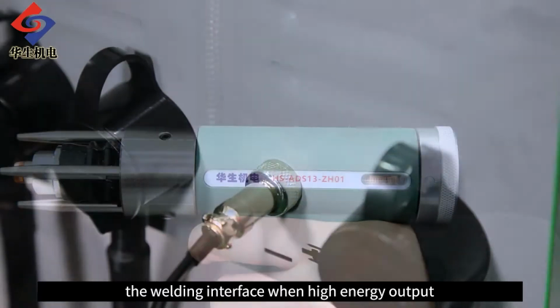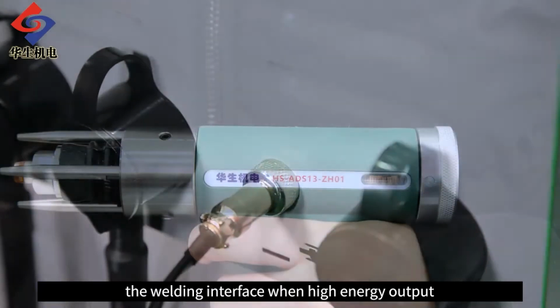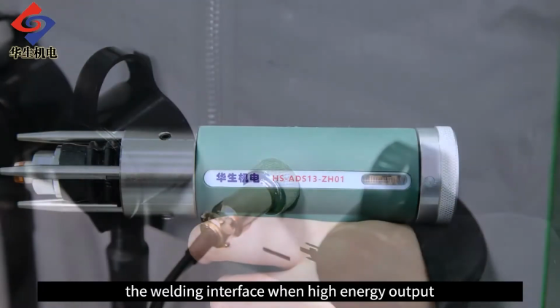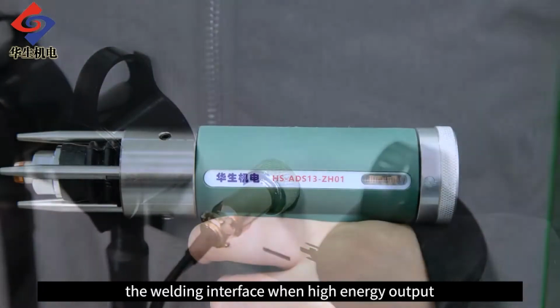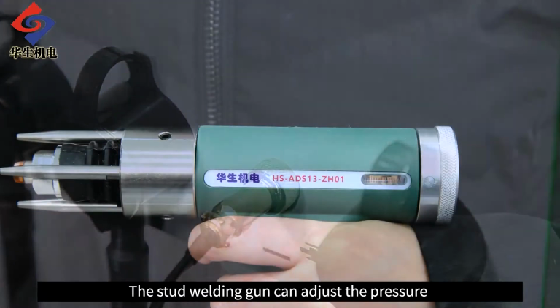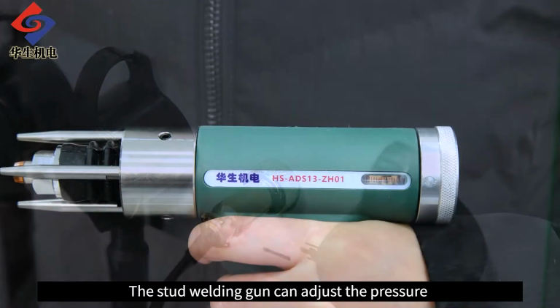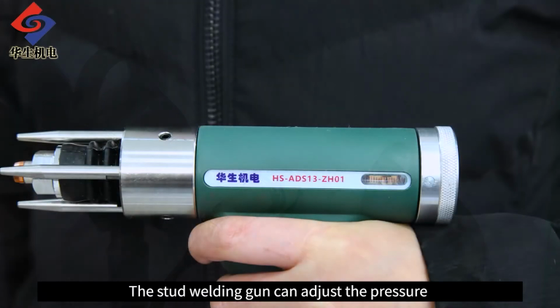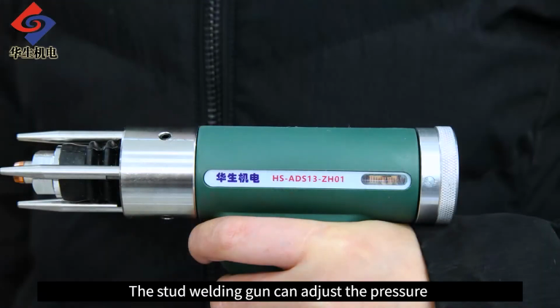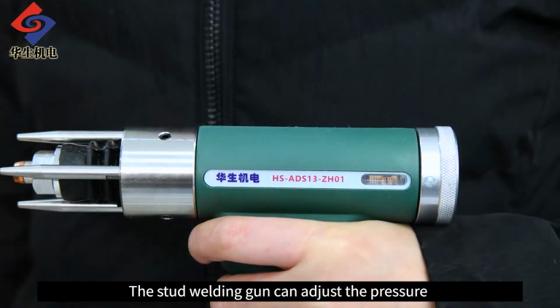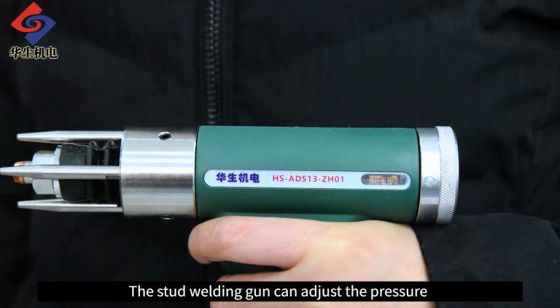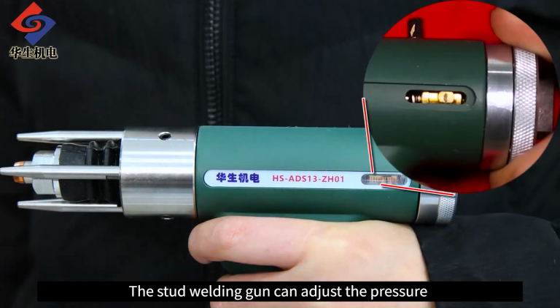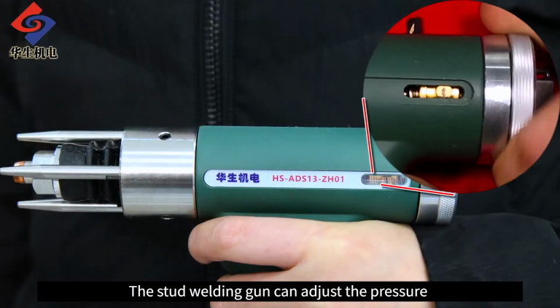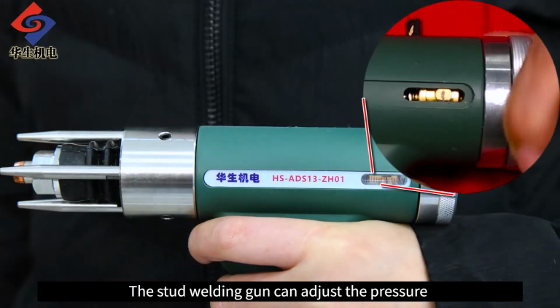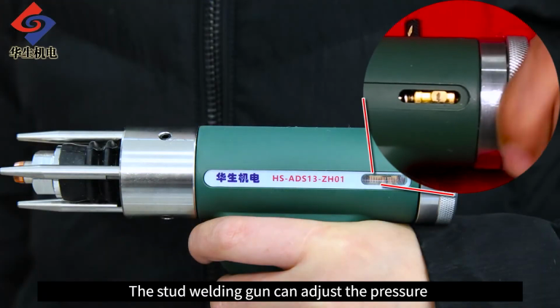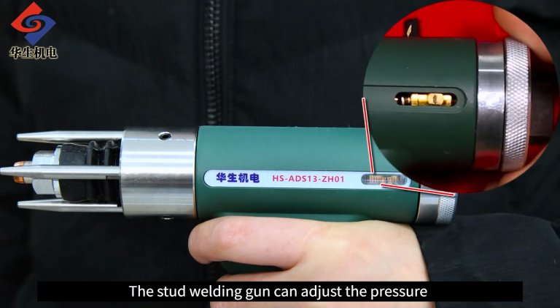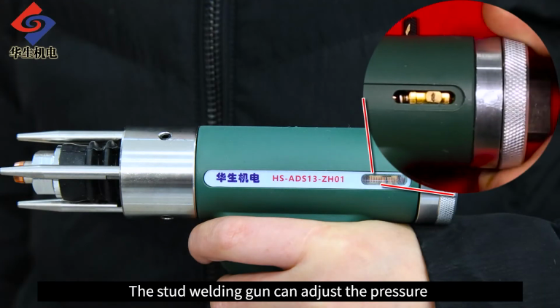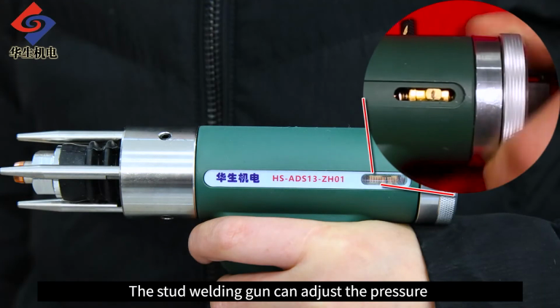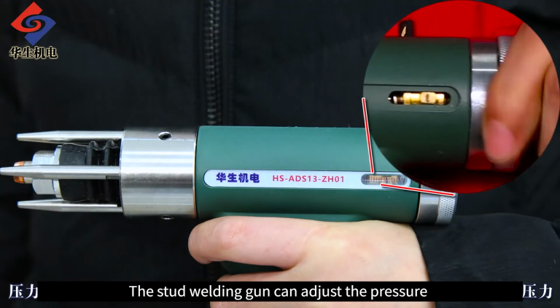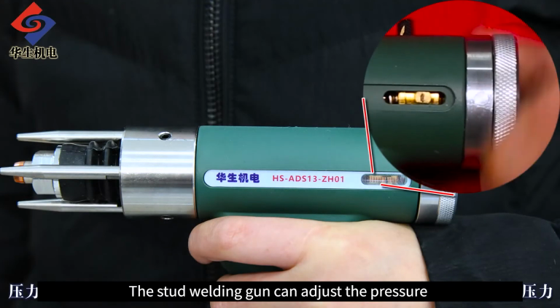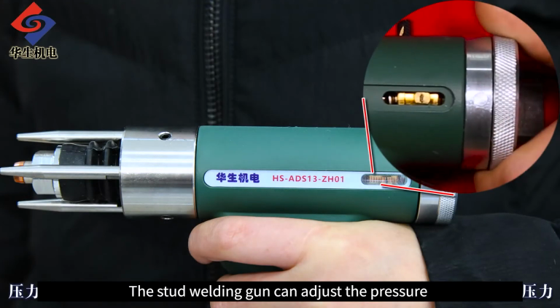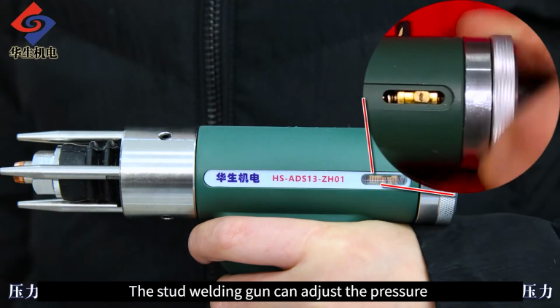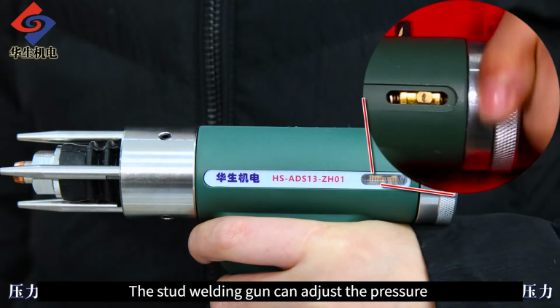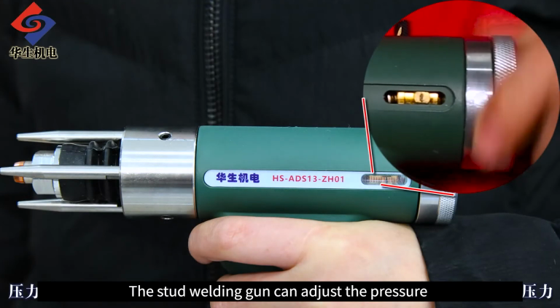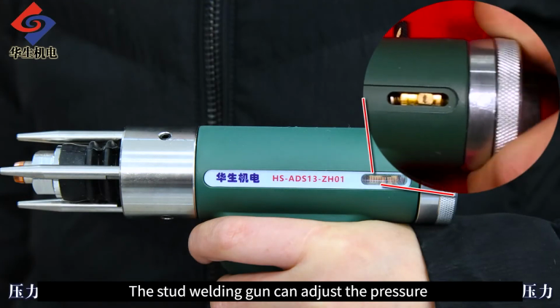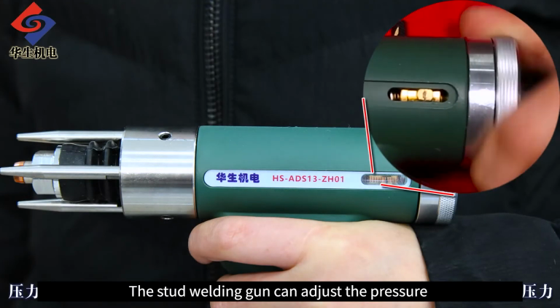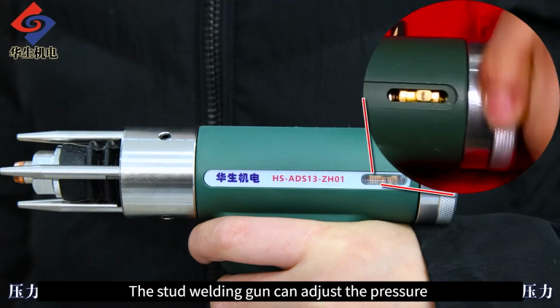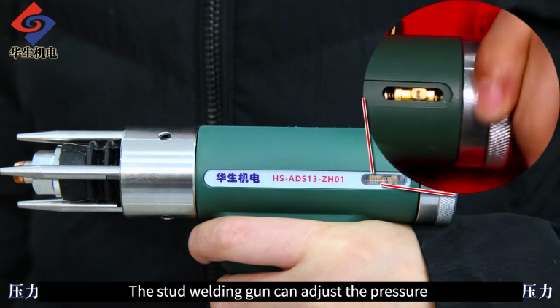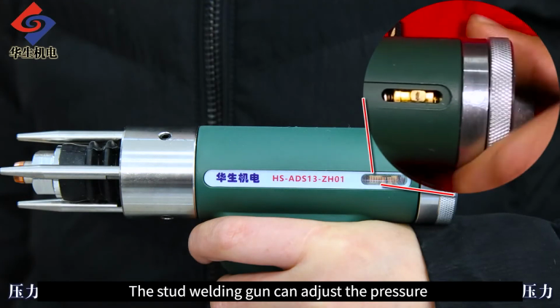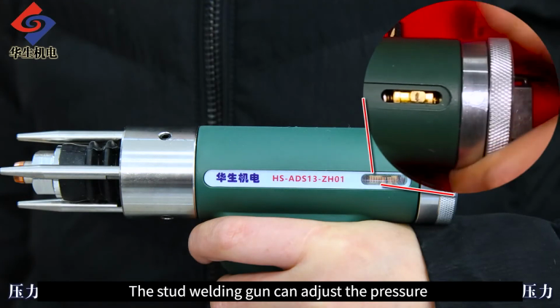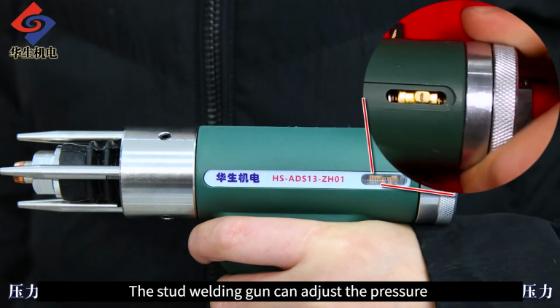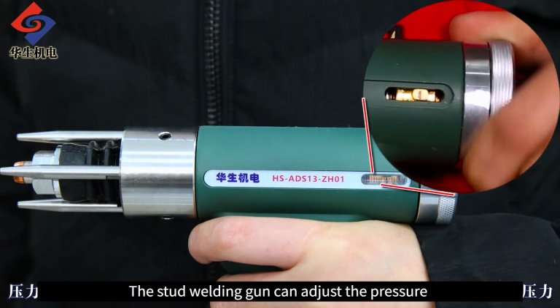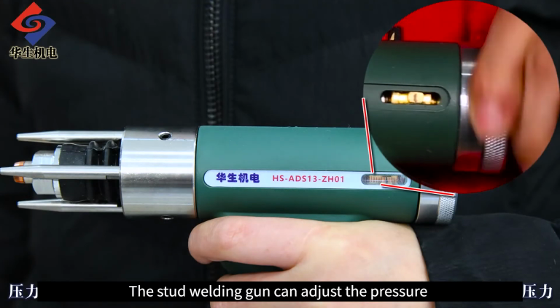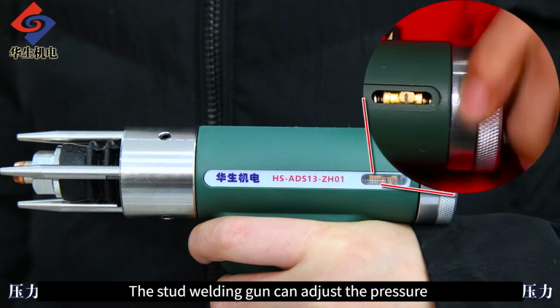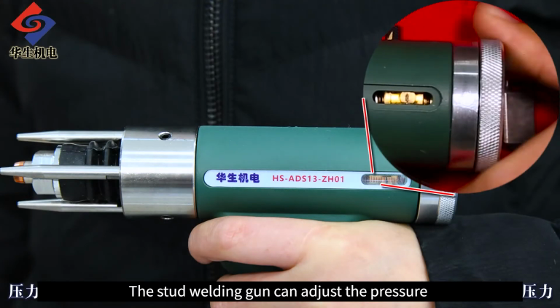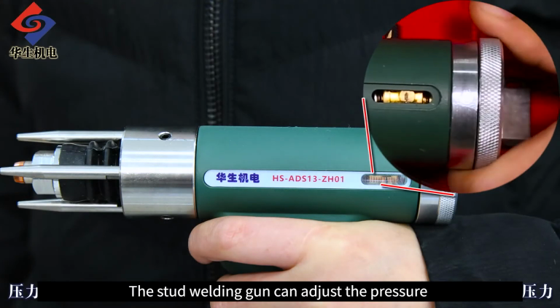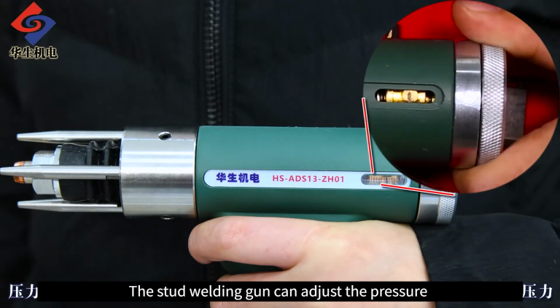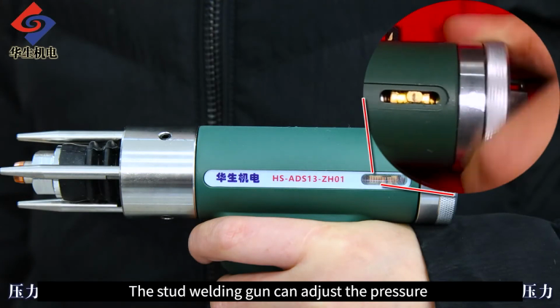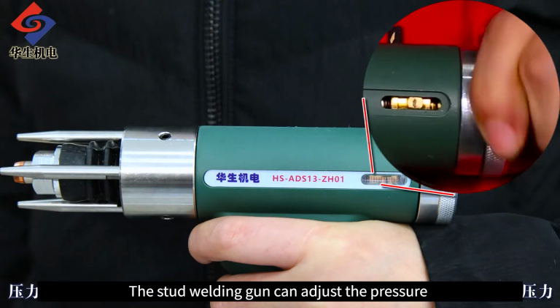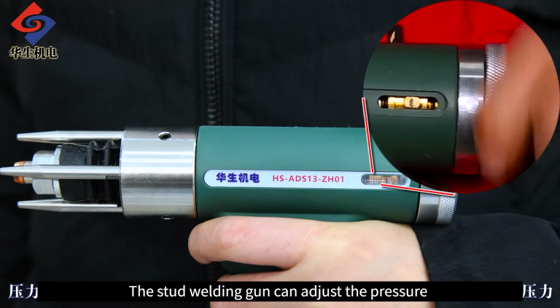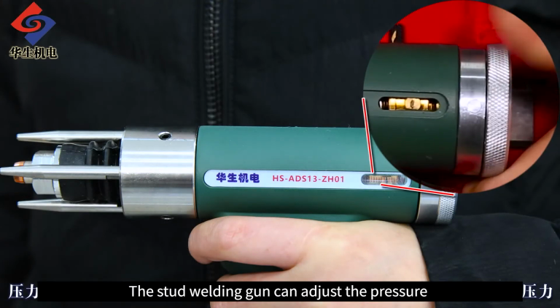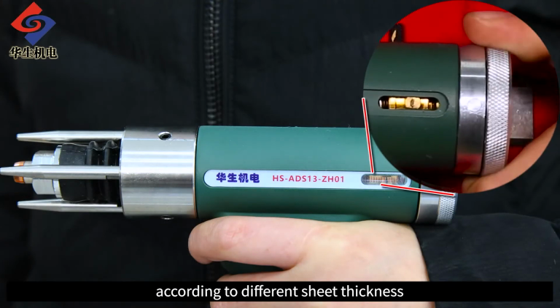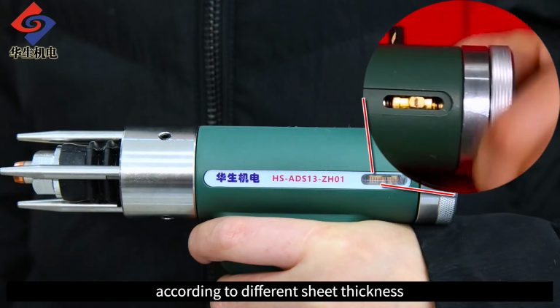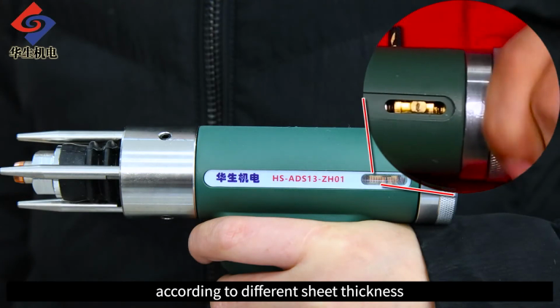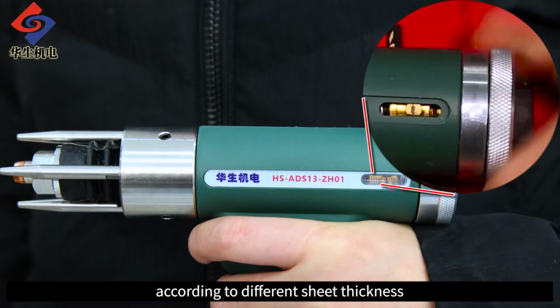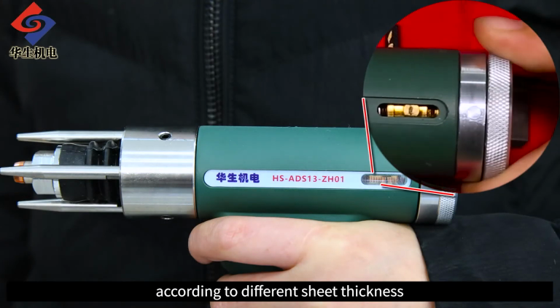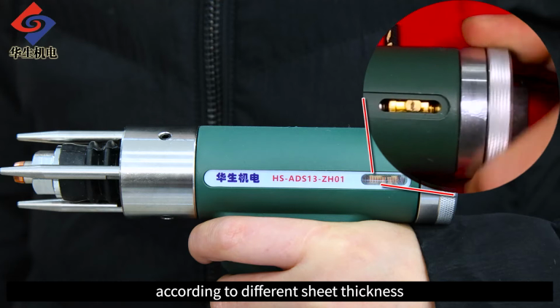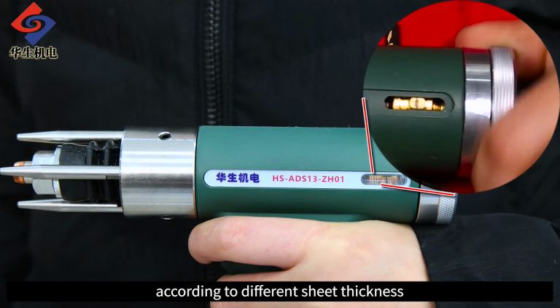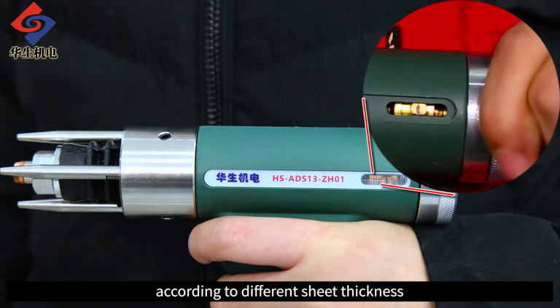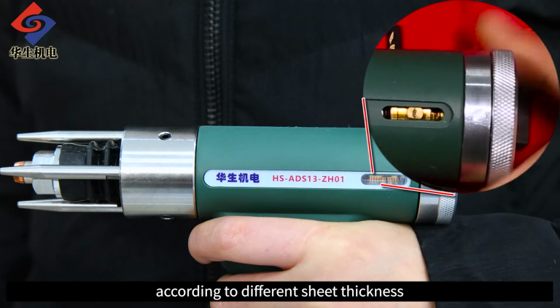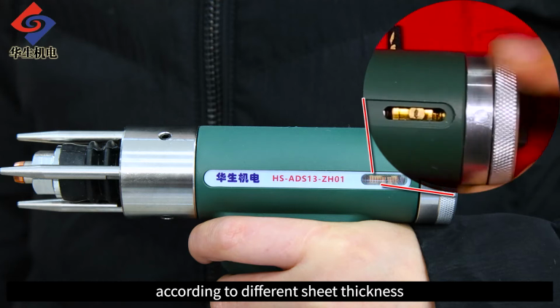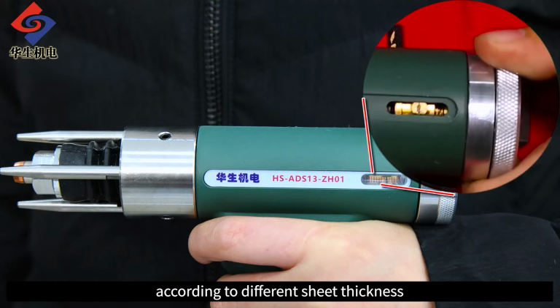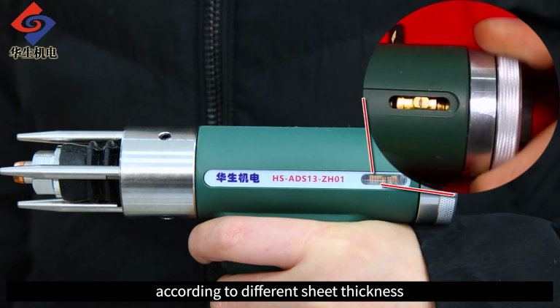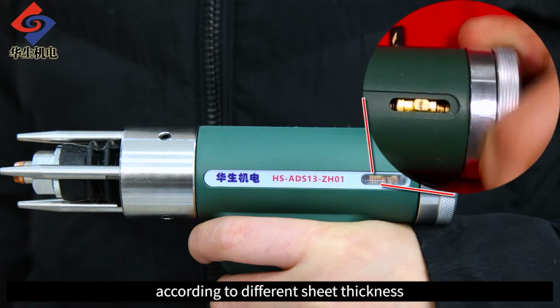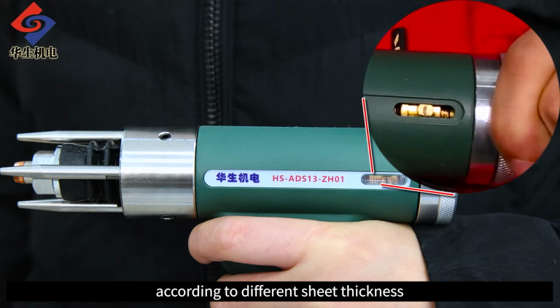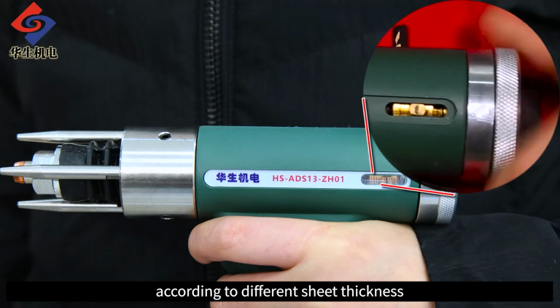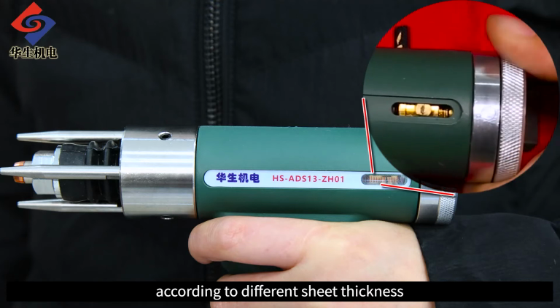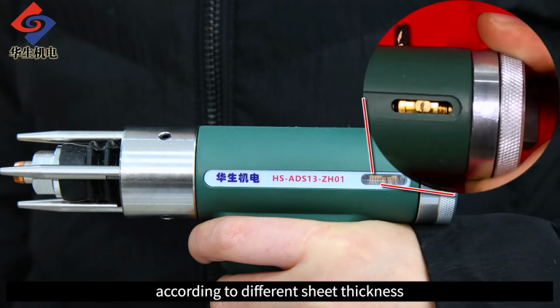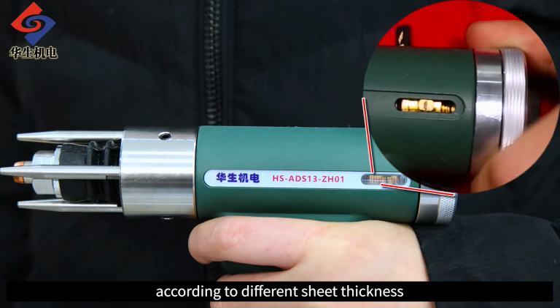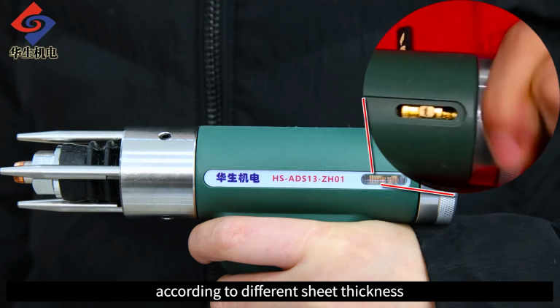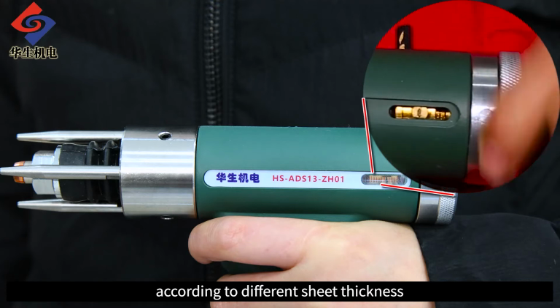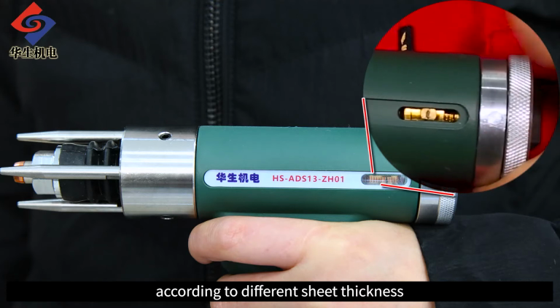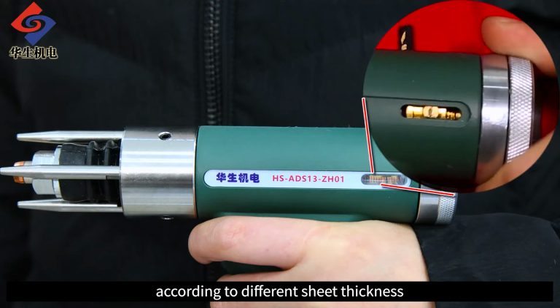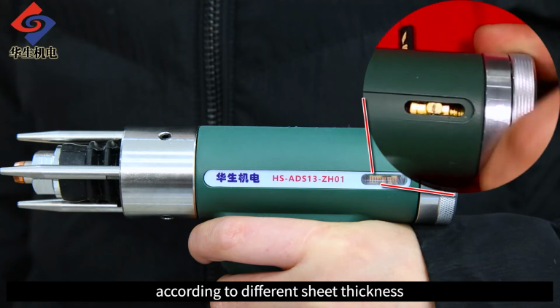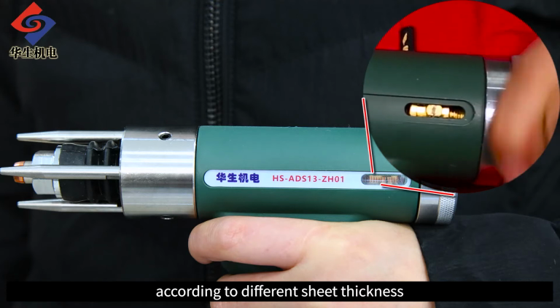The stud welding gun can adjust the pressure according to different sheet thickness.